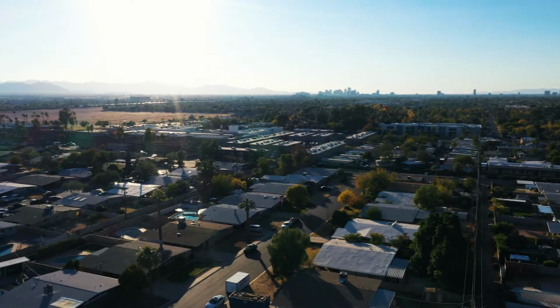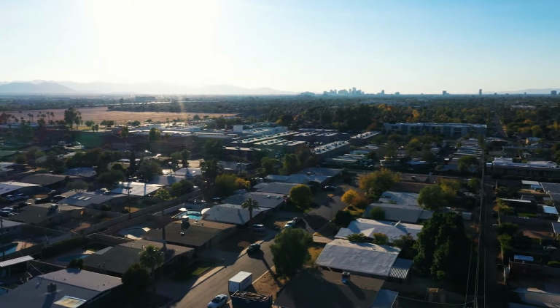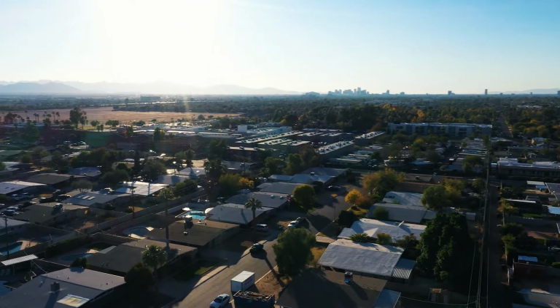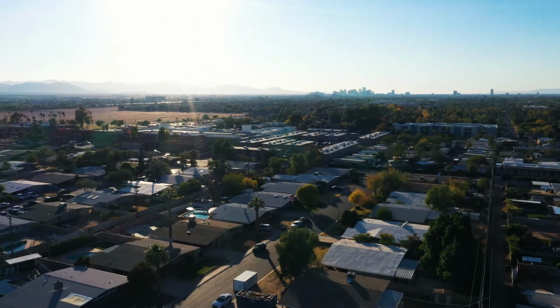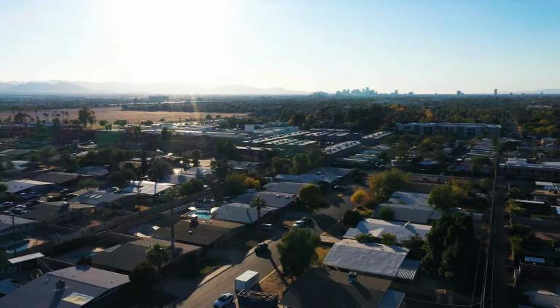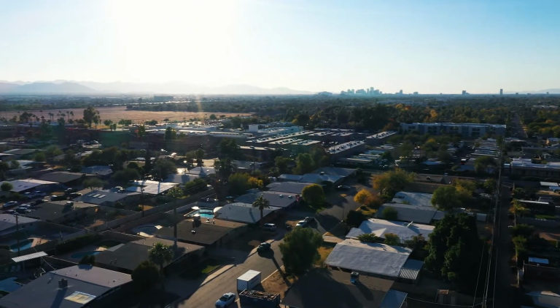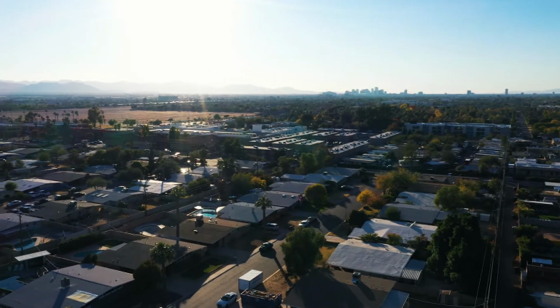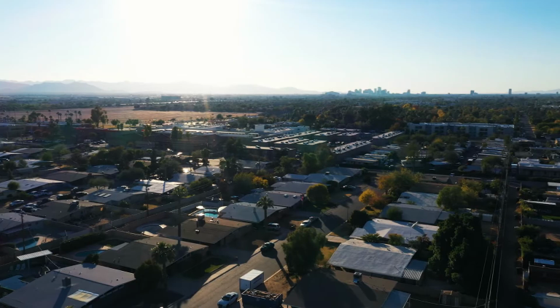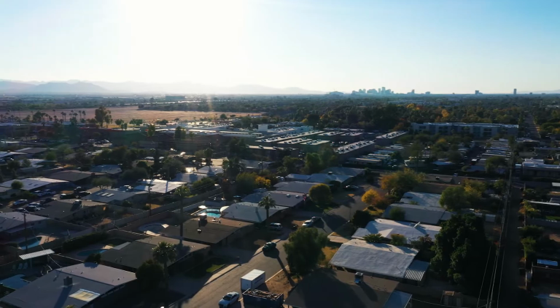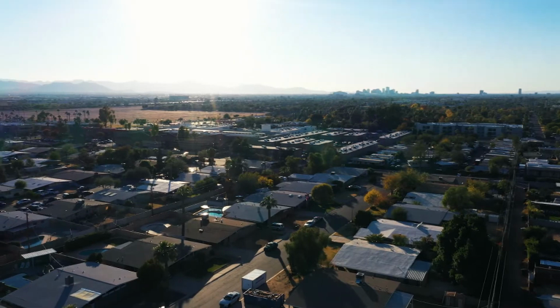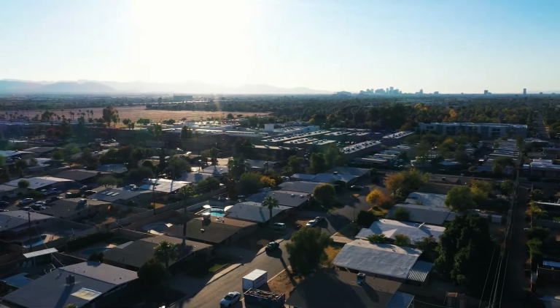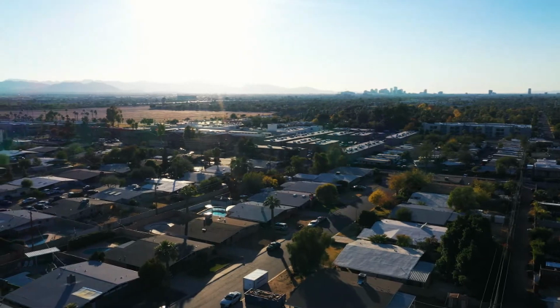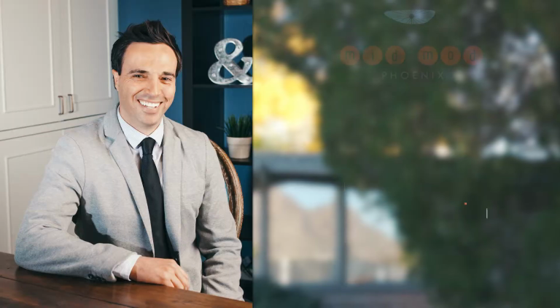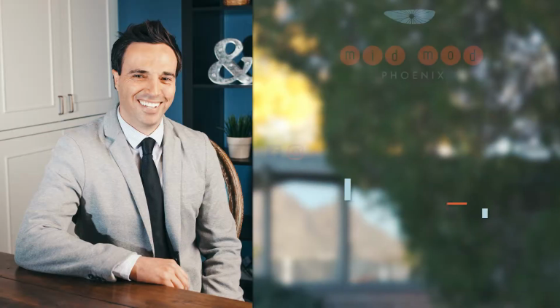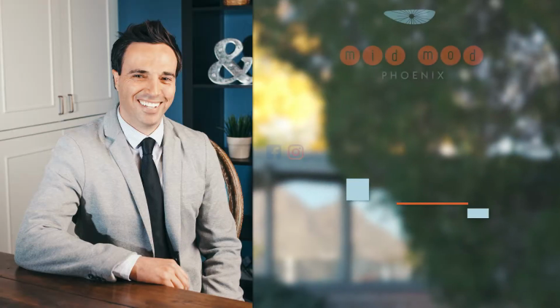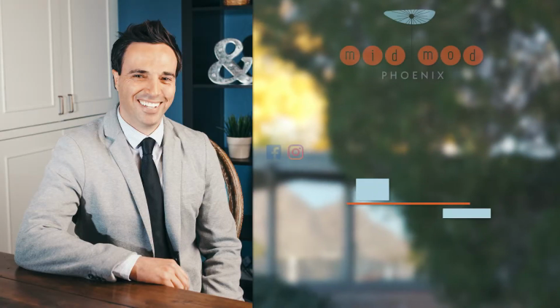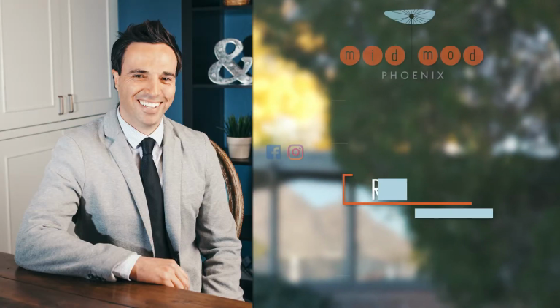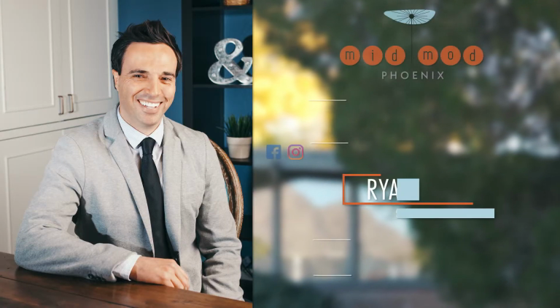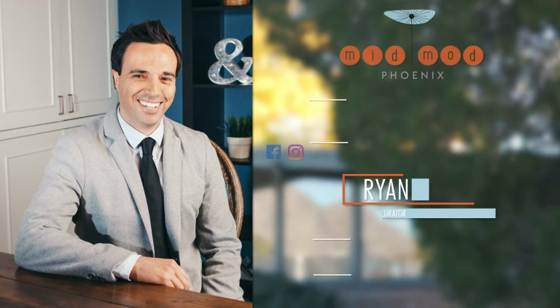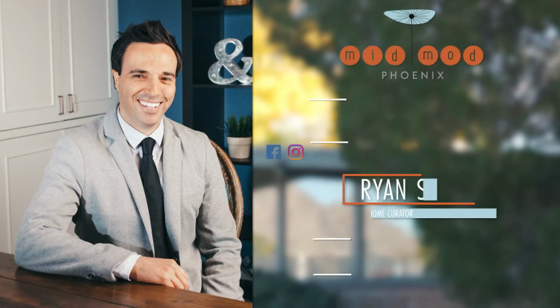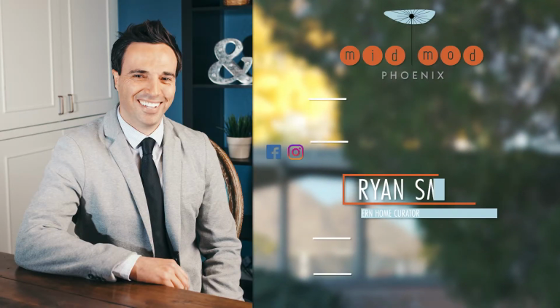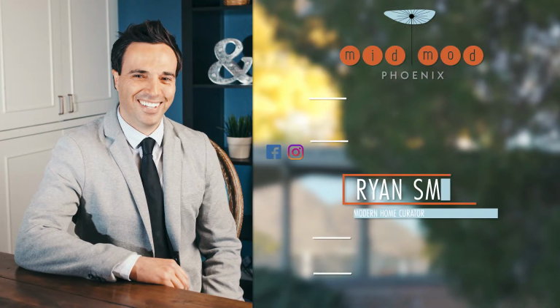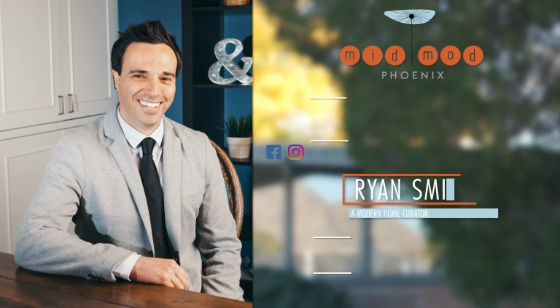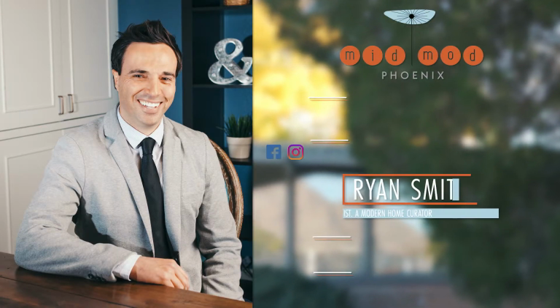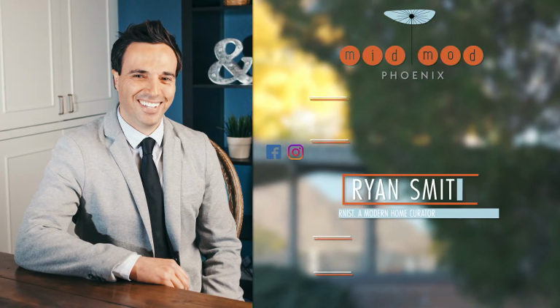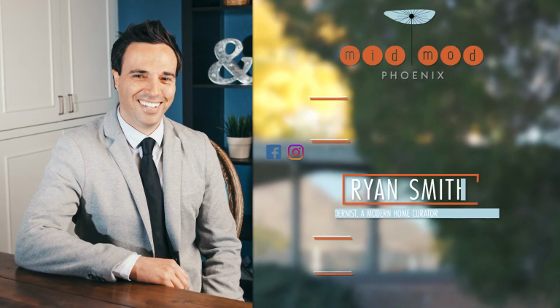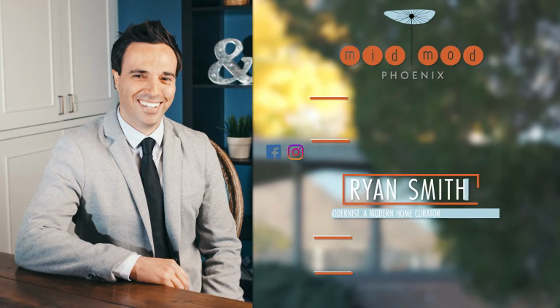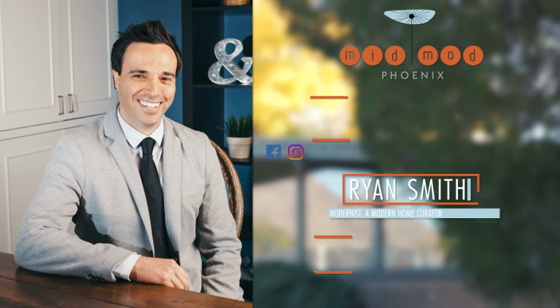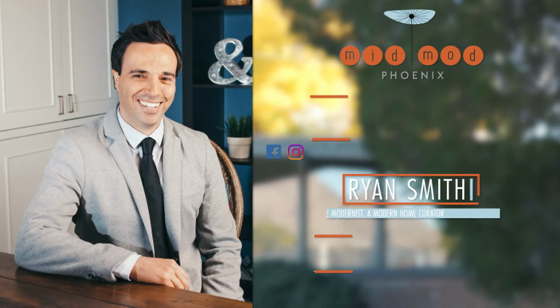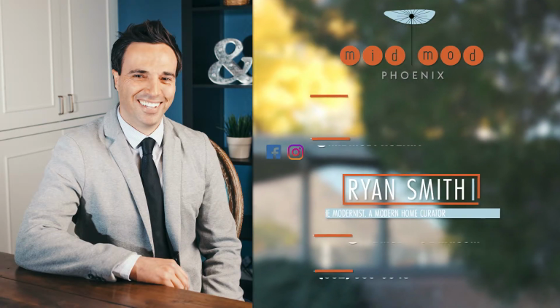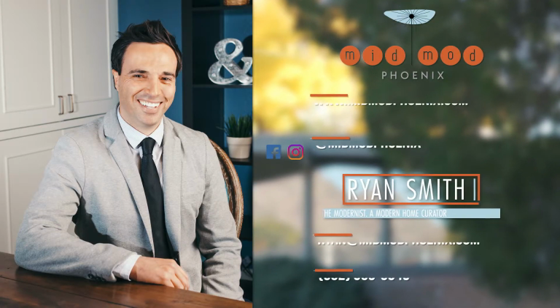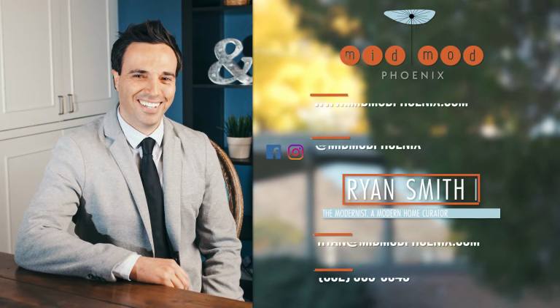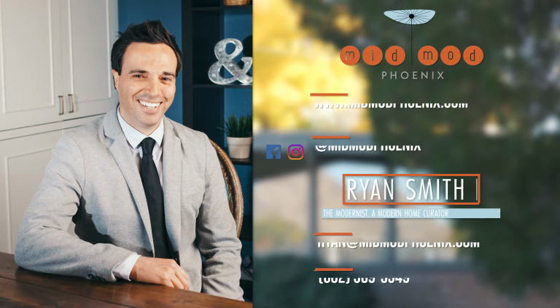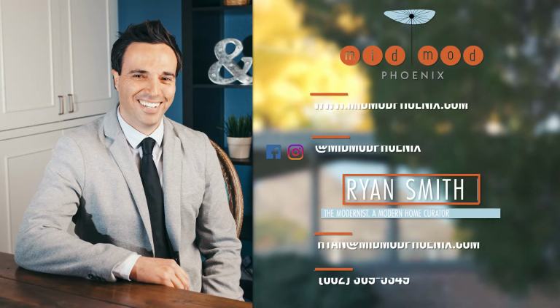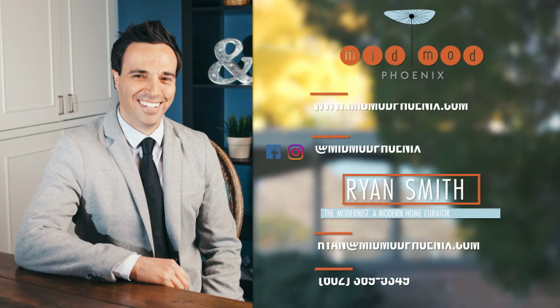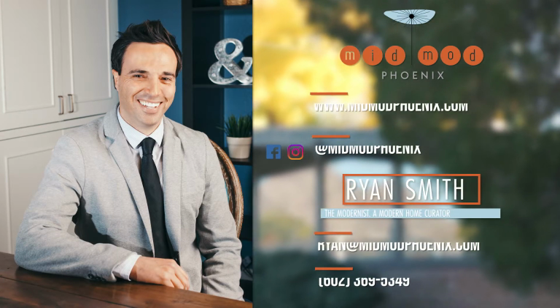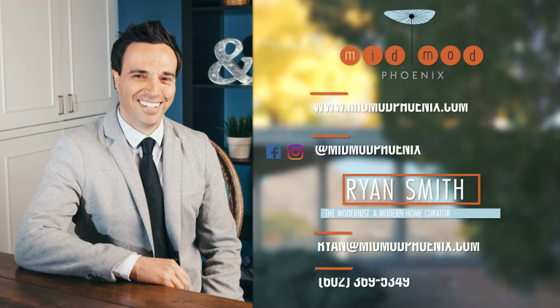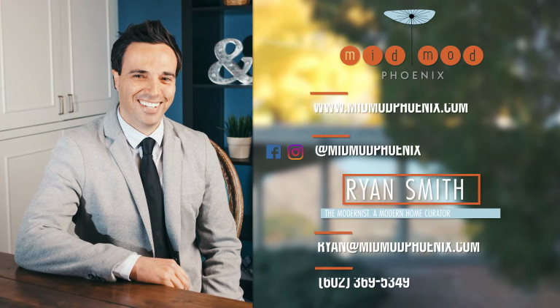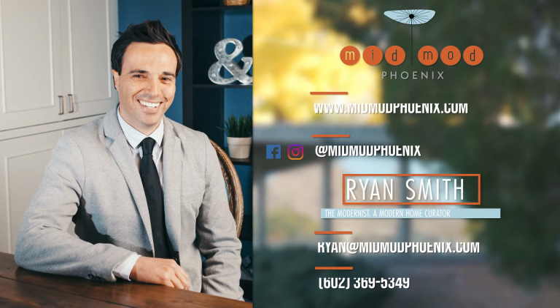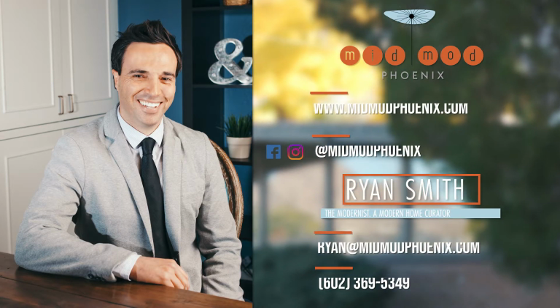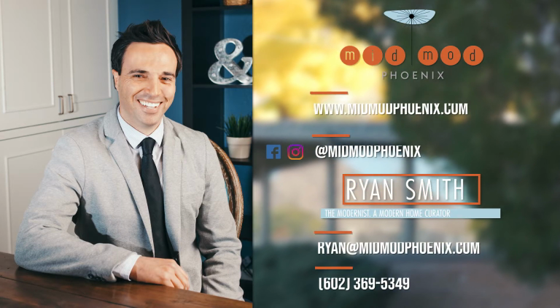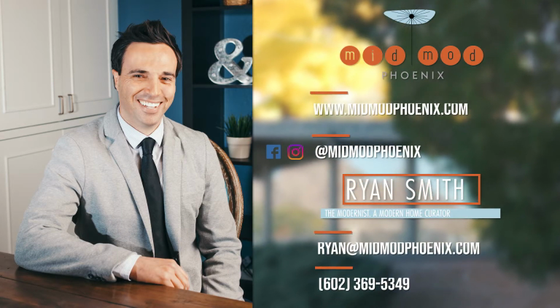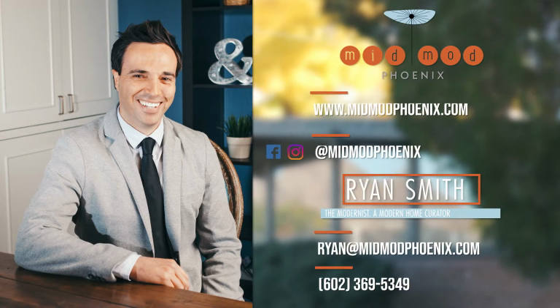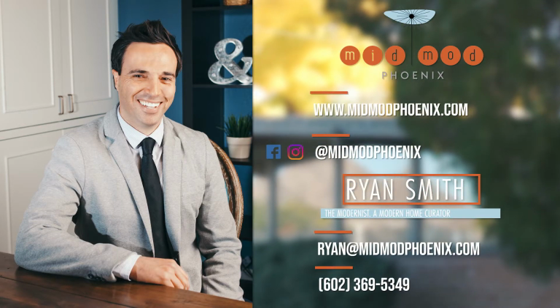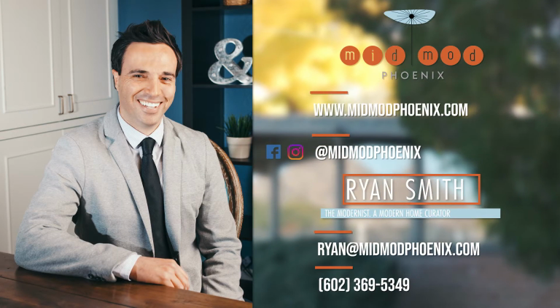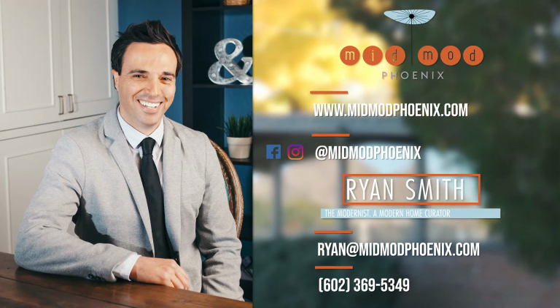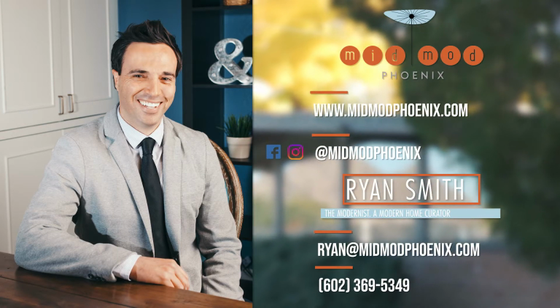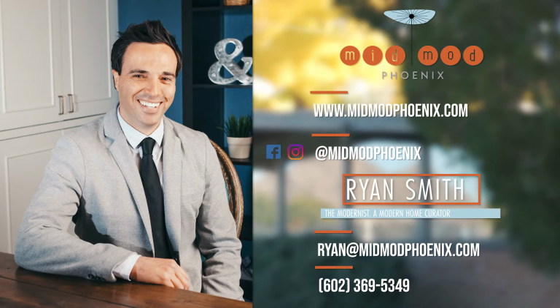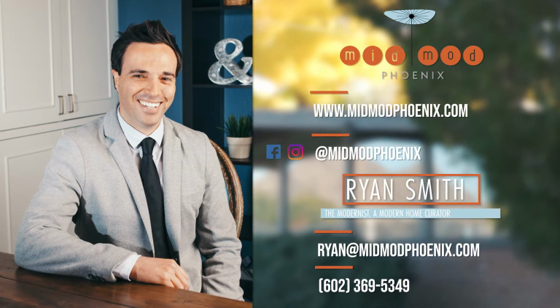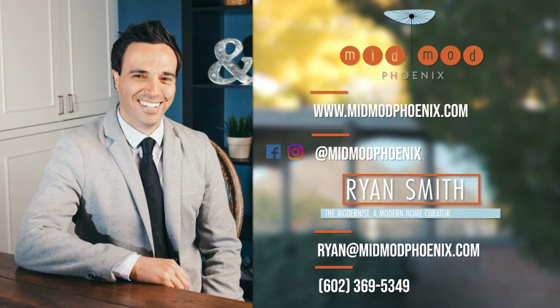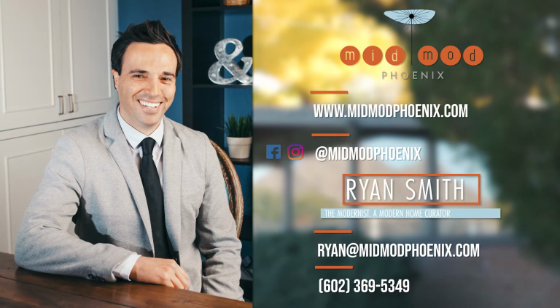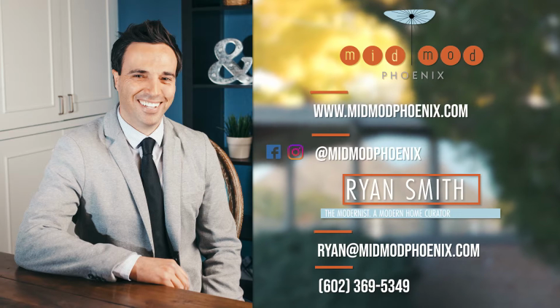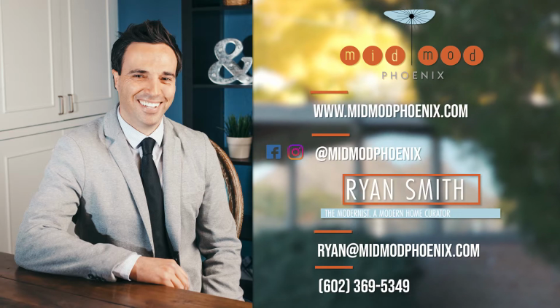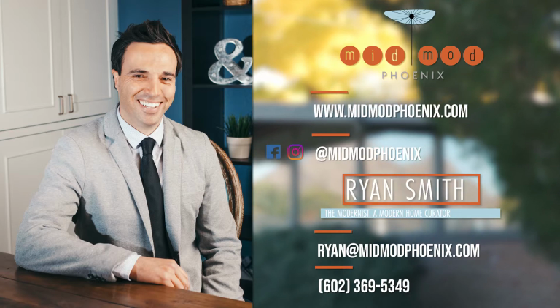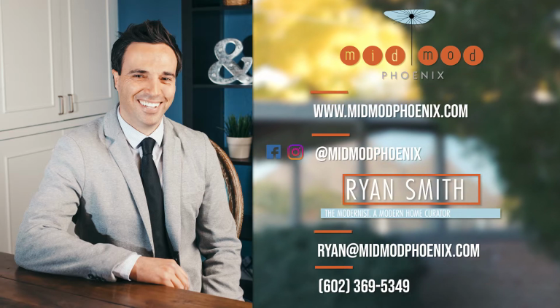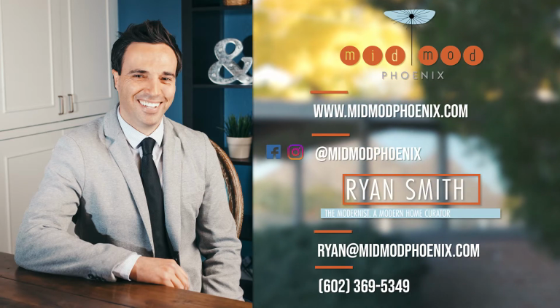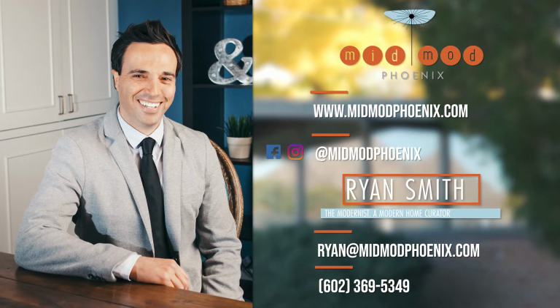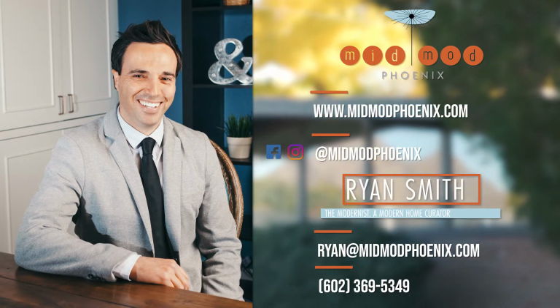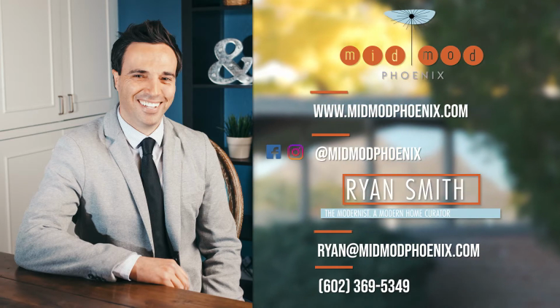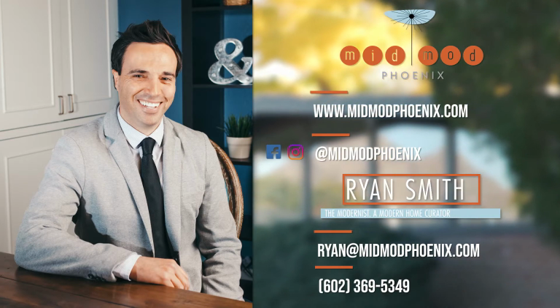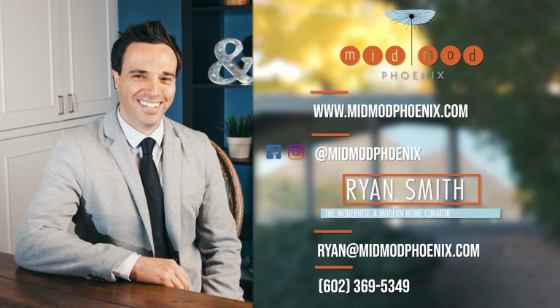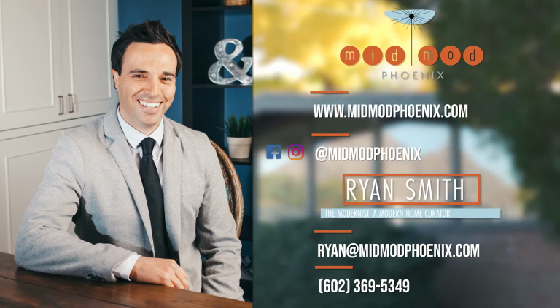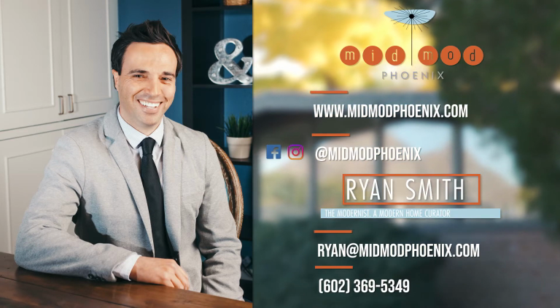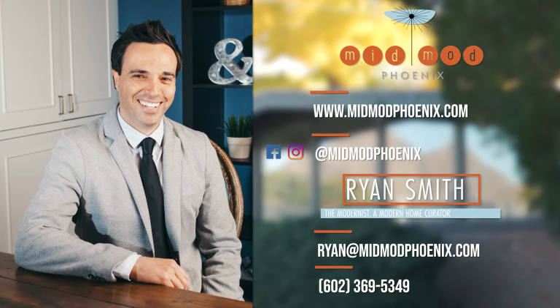Want a secret list of mid-mod neighborhoods, a tour of some architectural masterpieces, or a short history download? Call or text now.